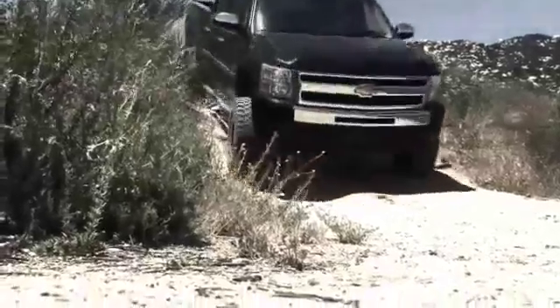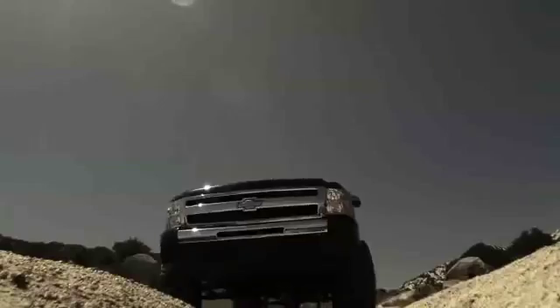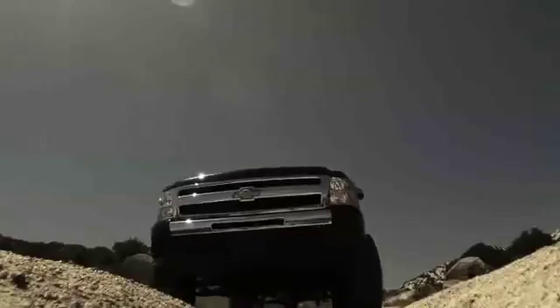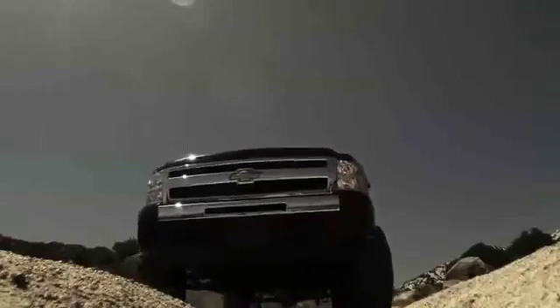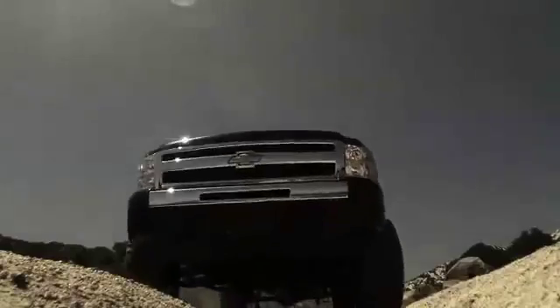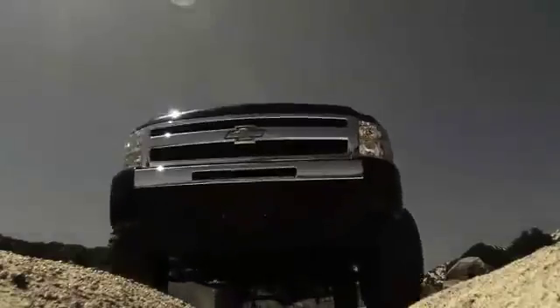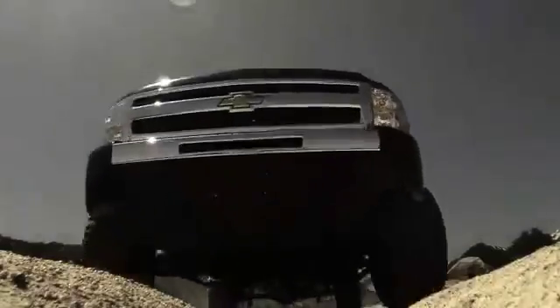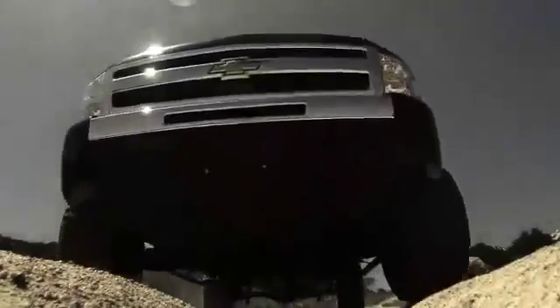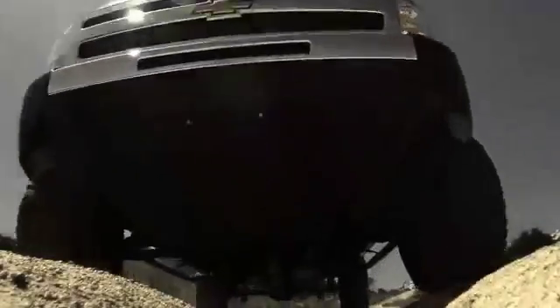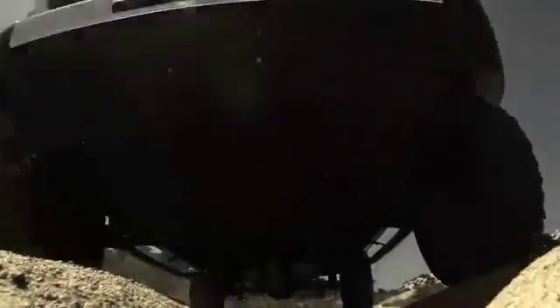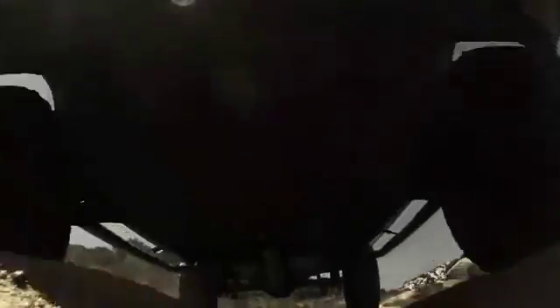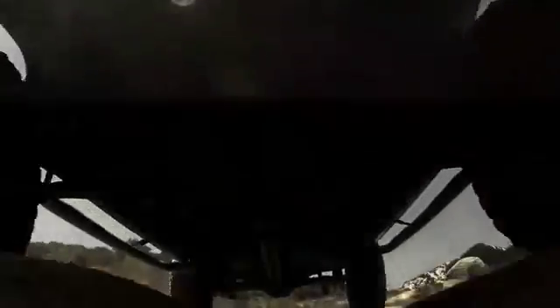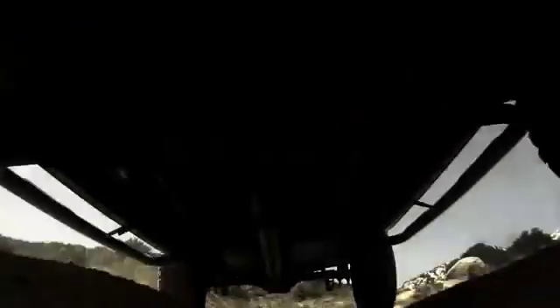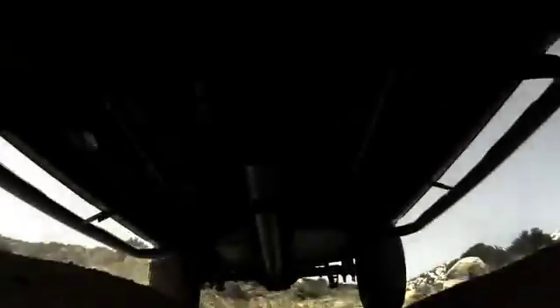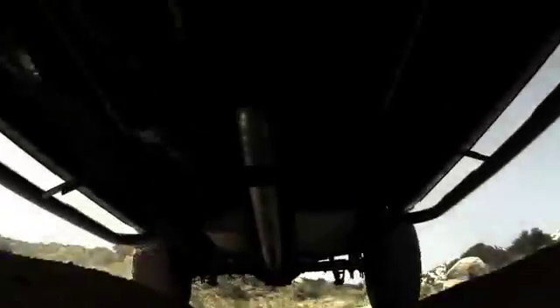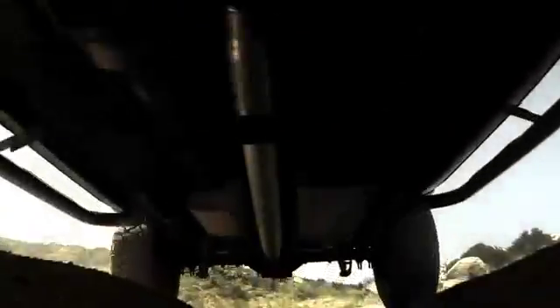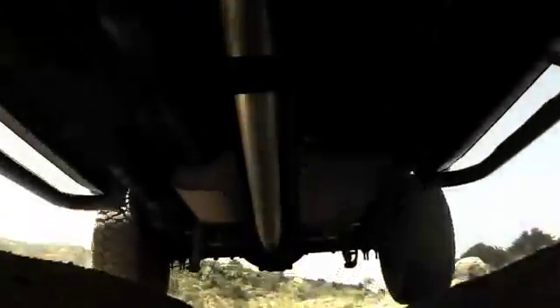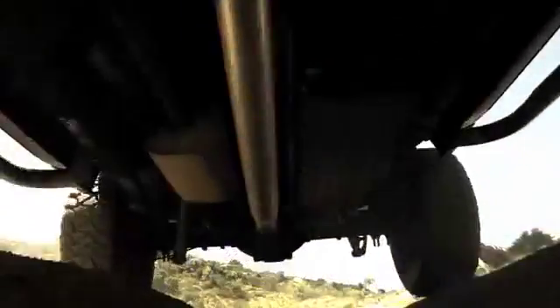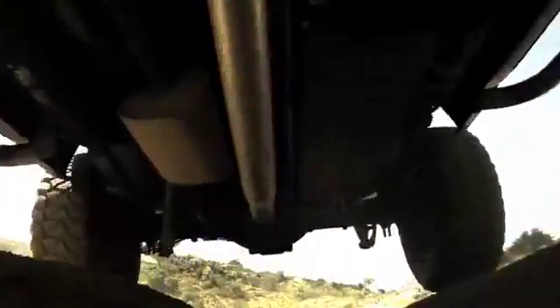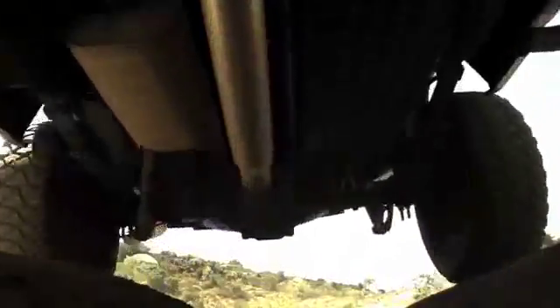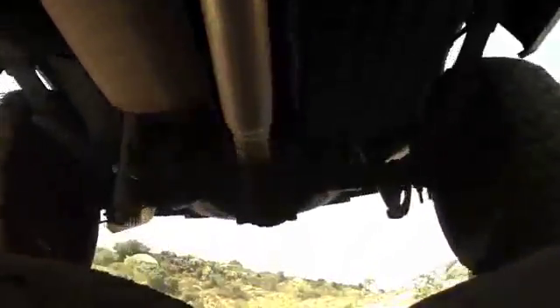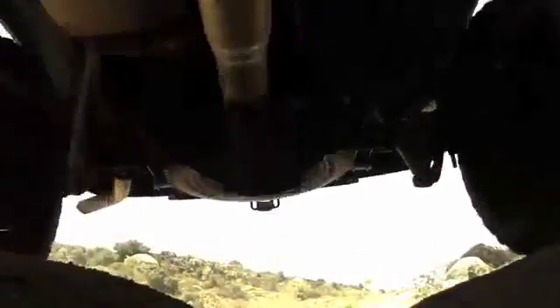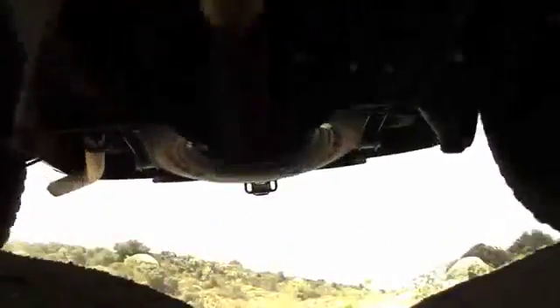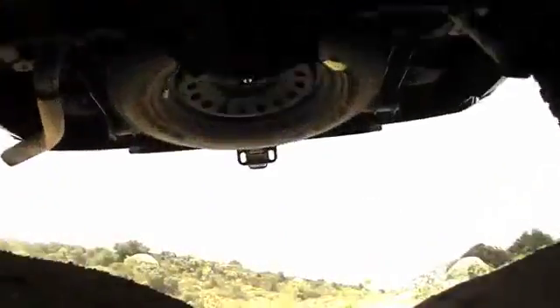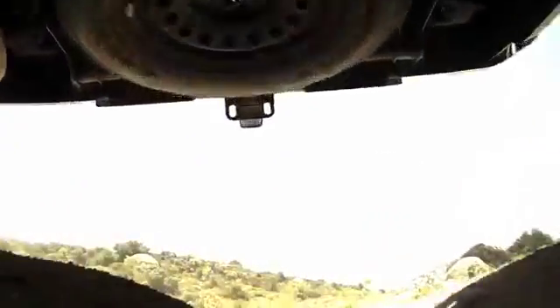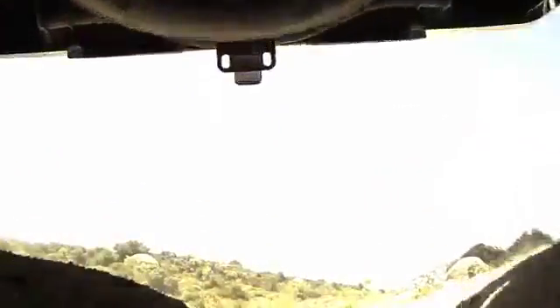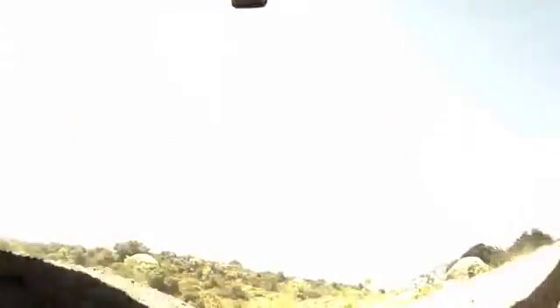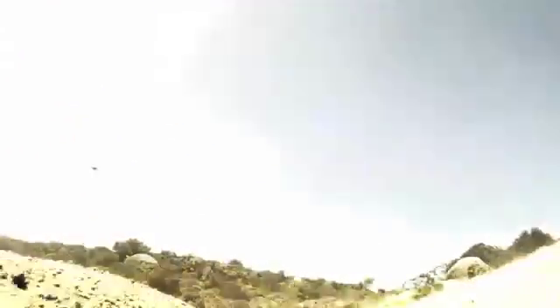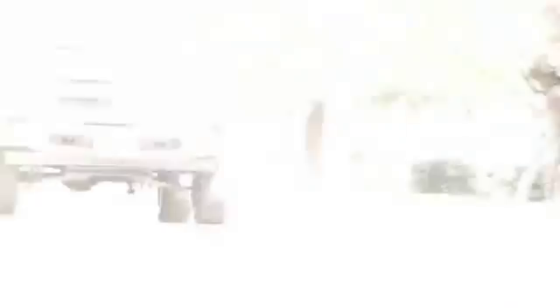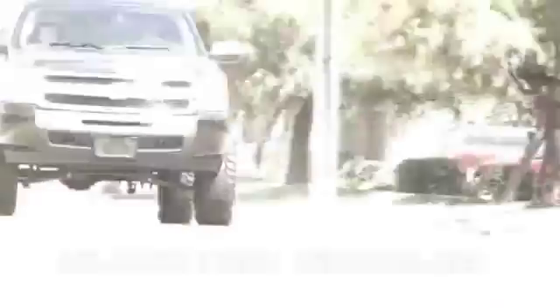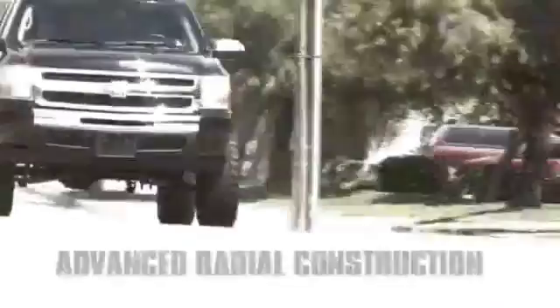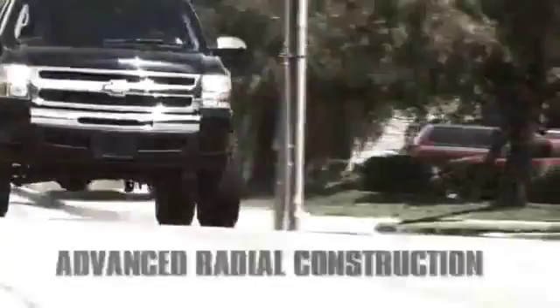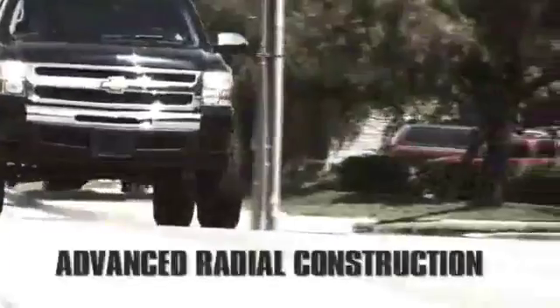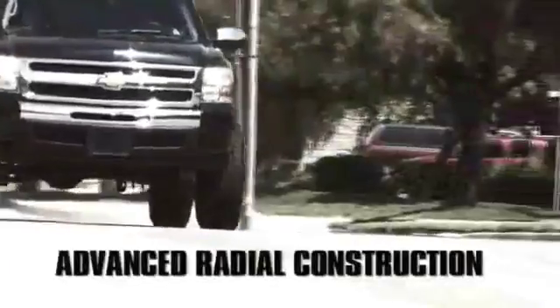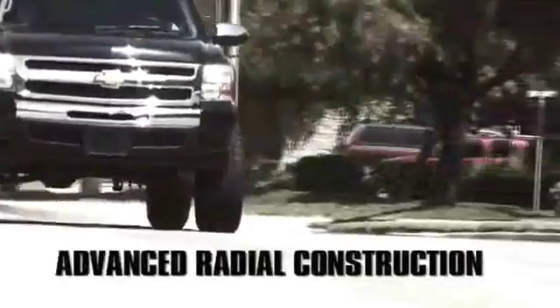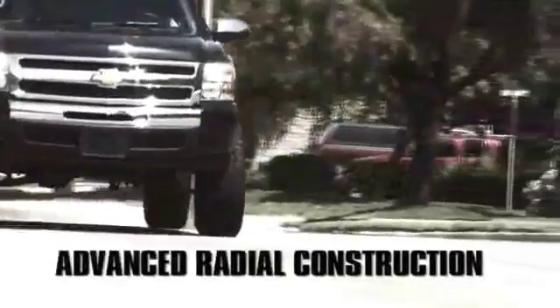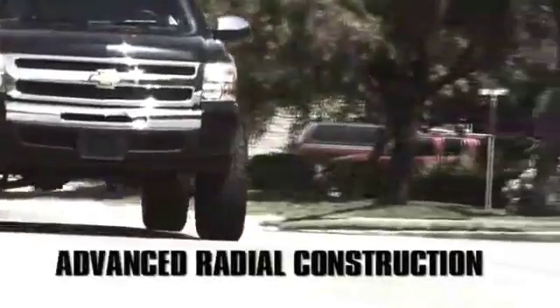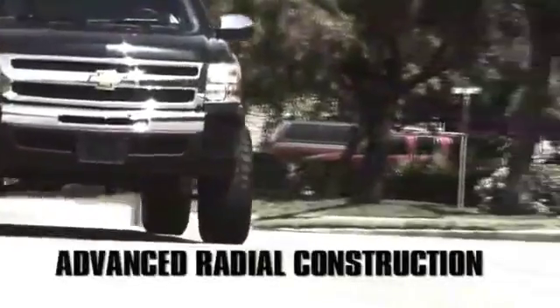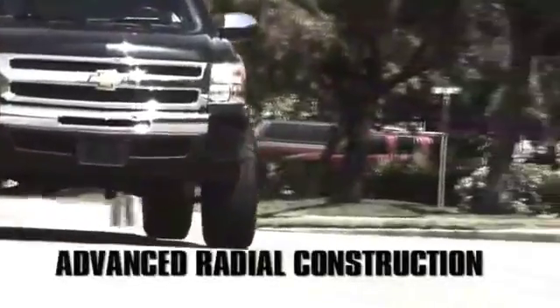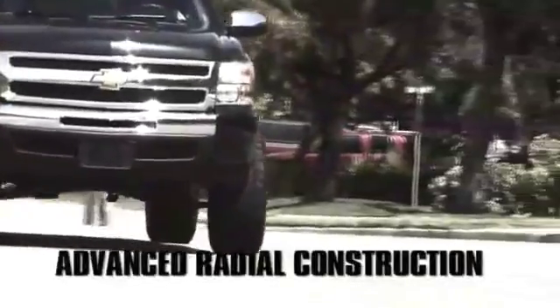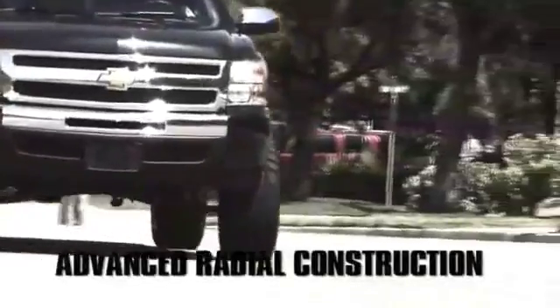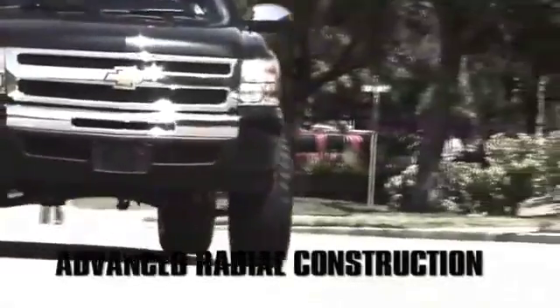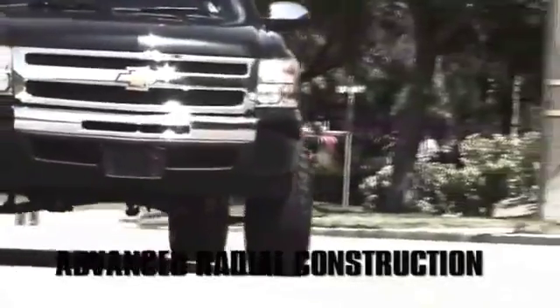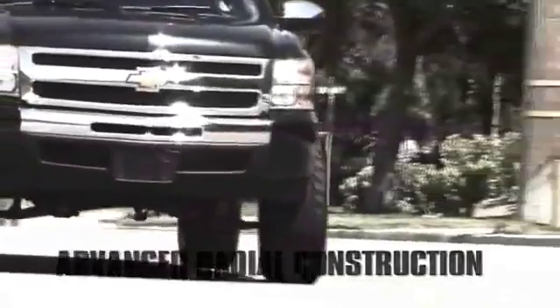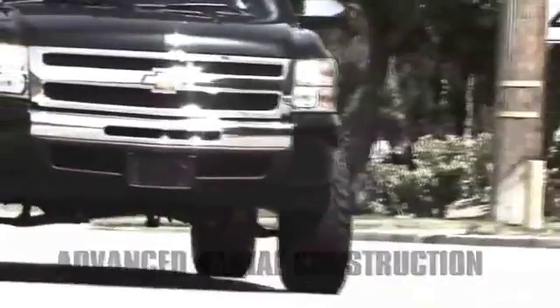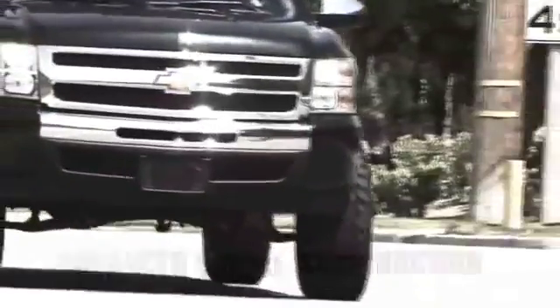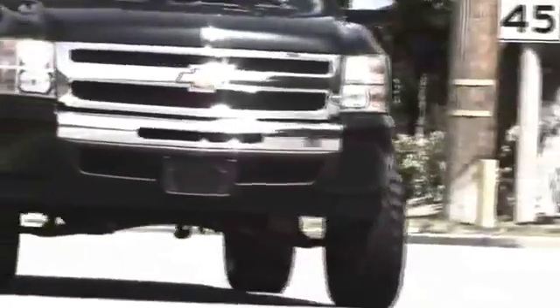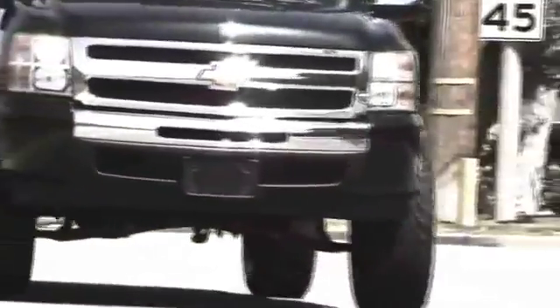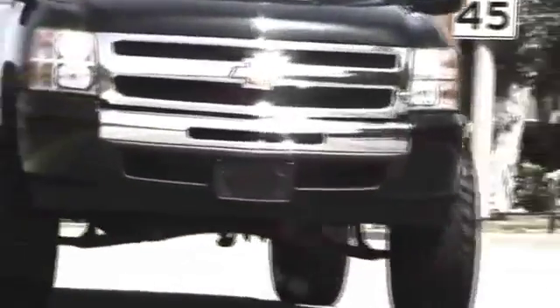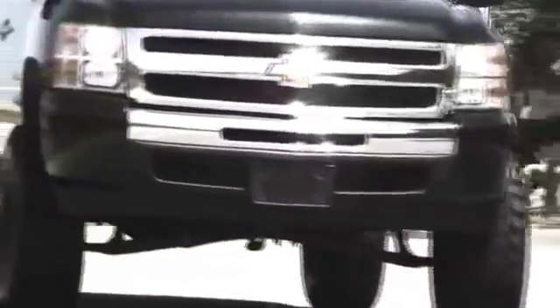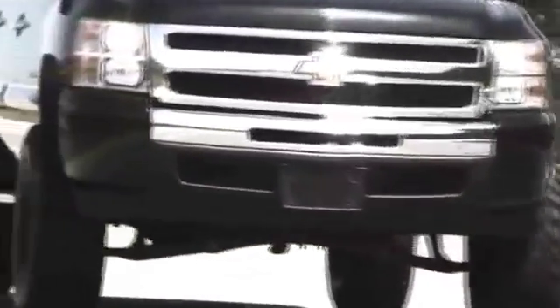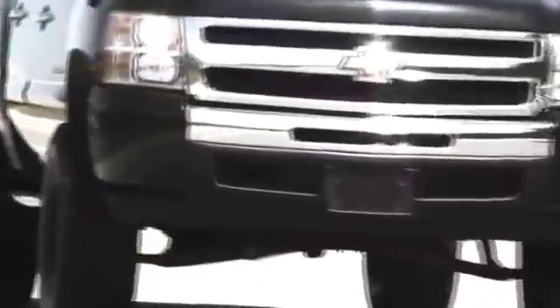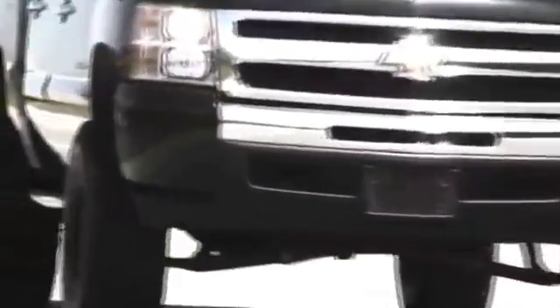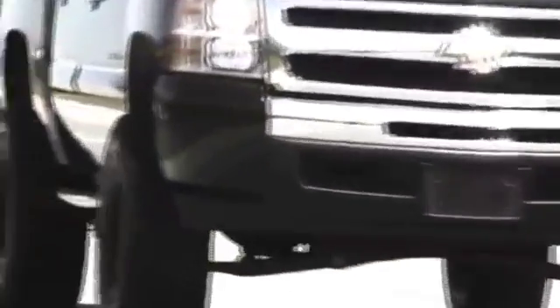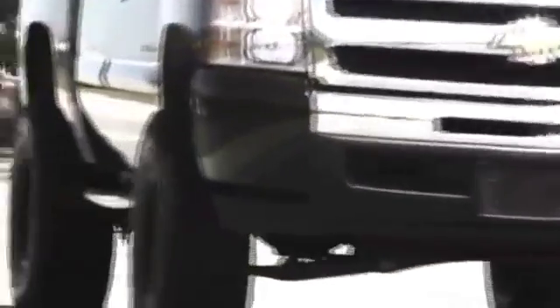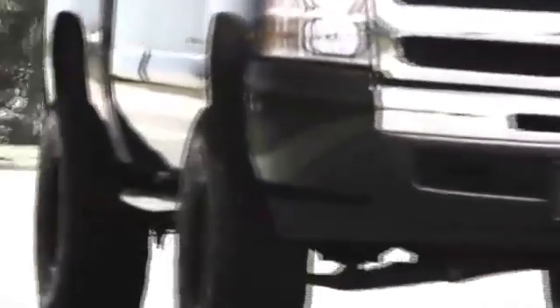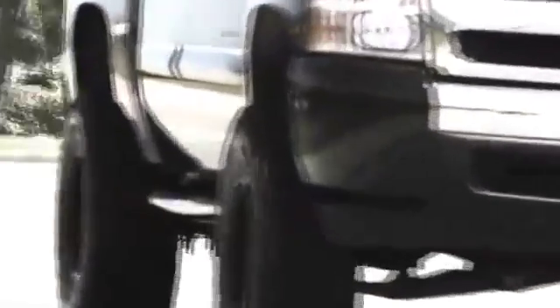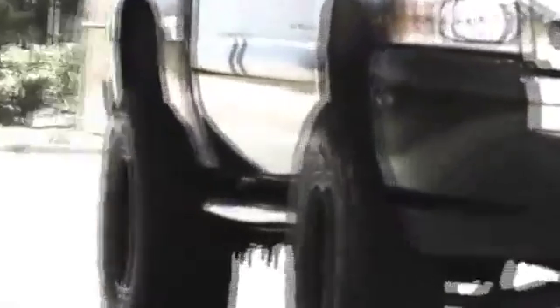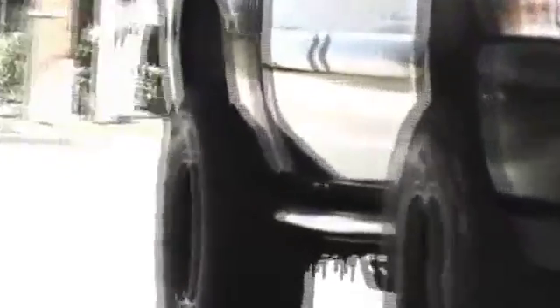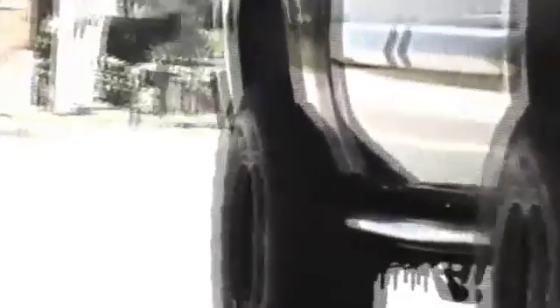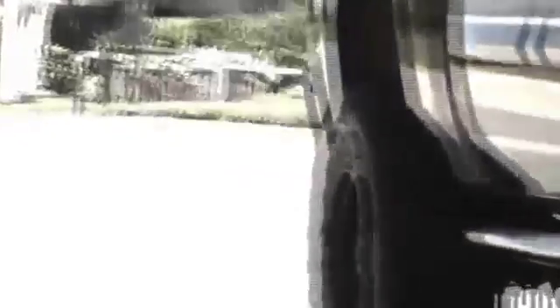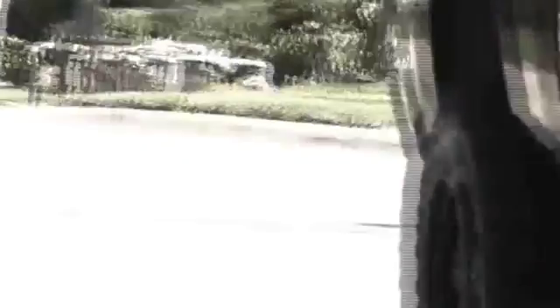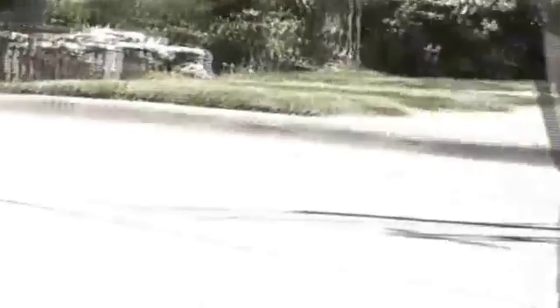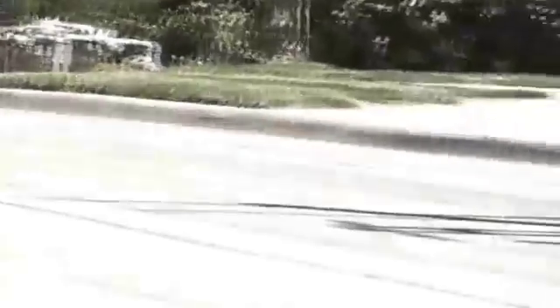Rated number one by Four Wheeler Magazine, the MTZ offers advanced radial construction for high mileage and a smooth ride.